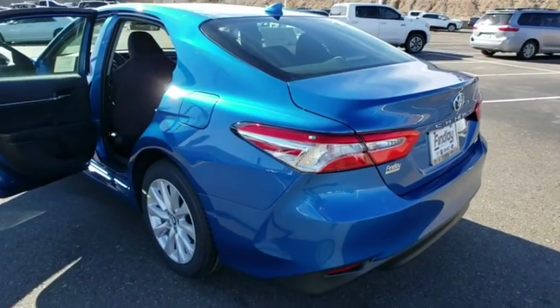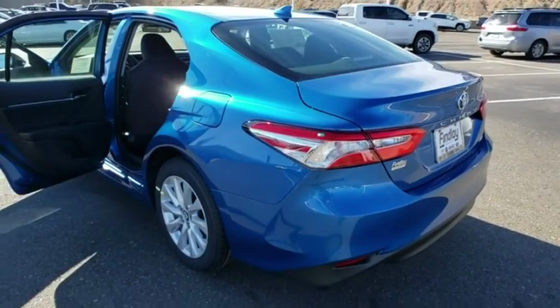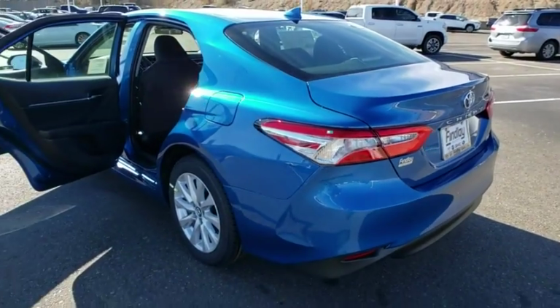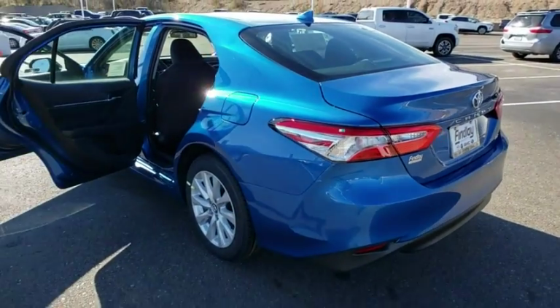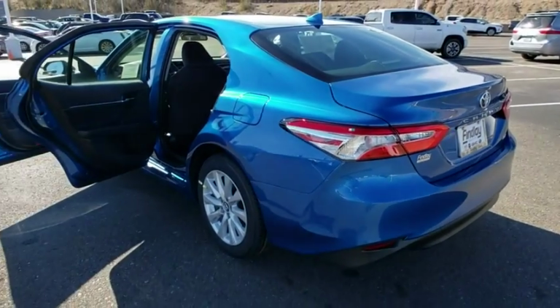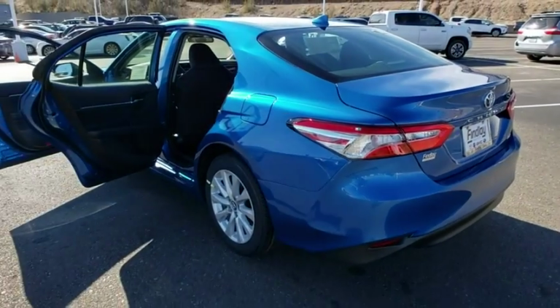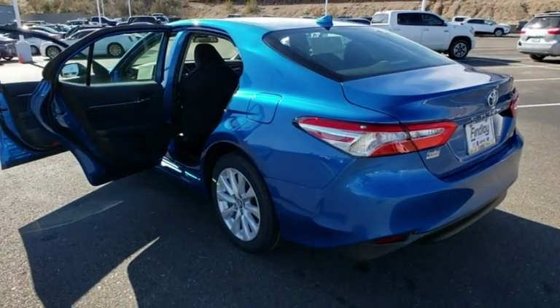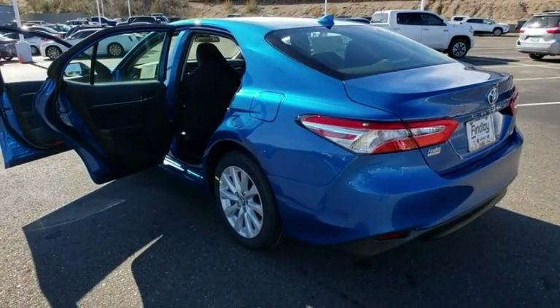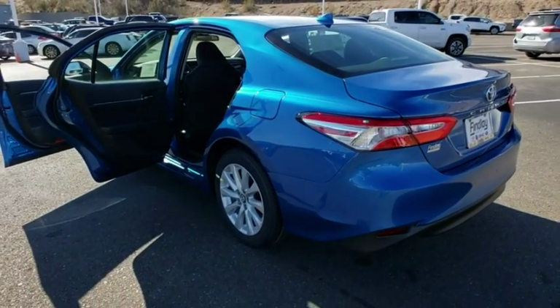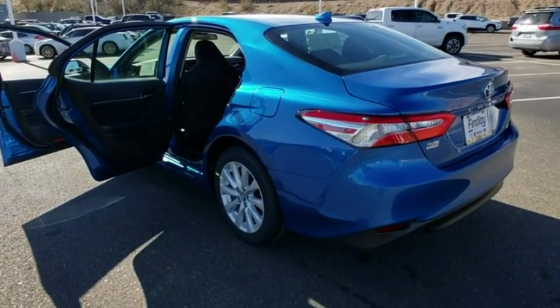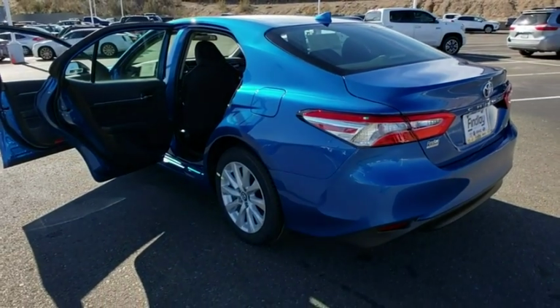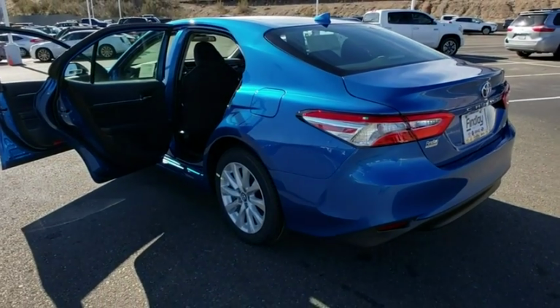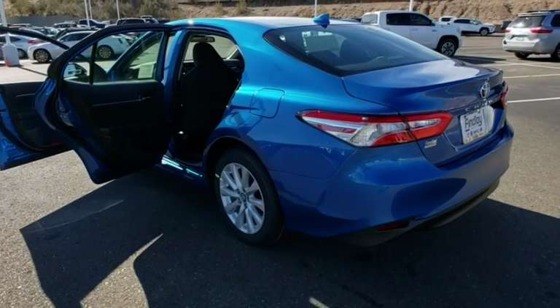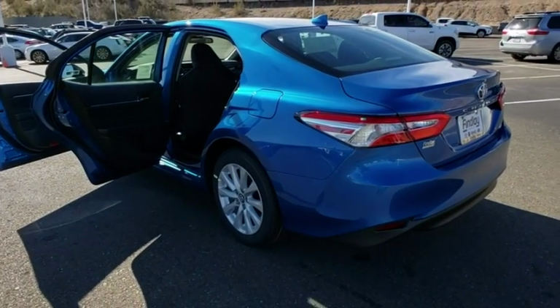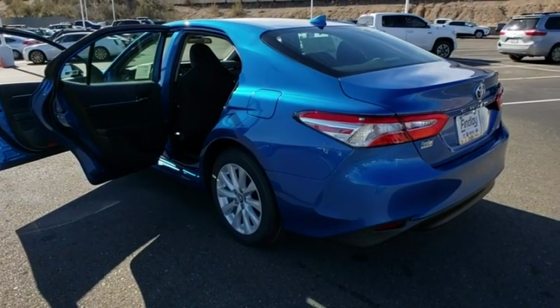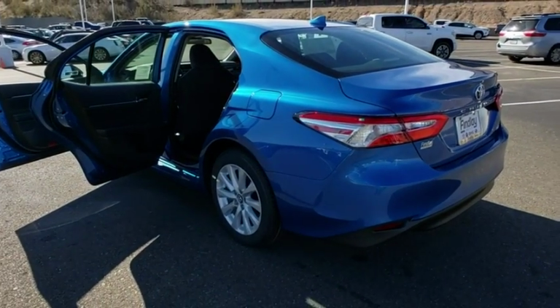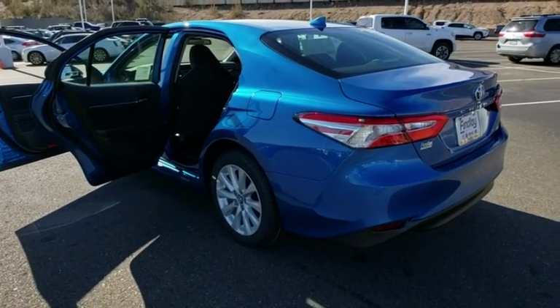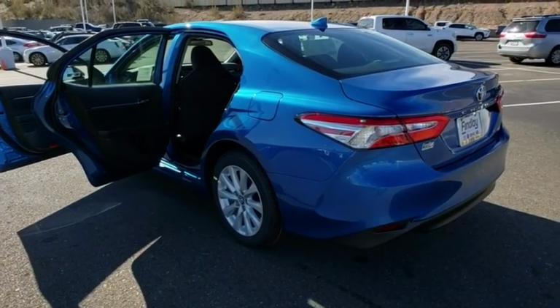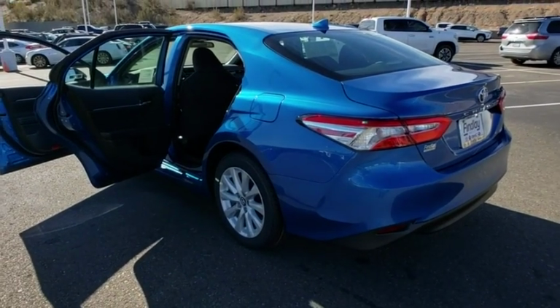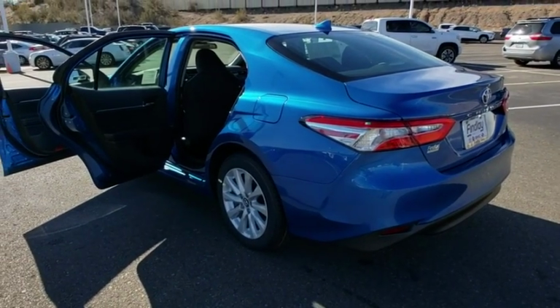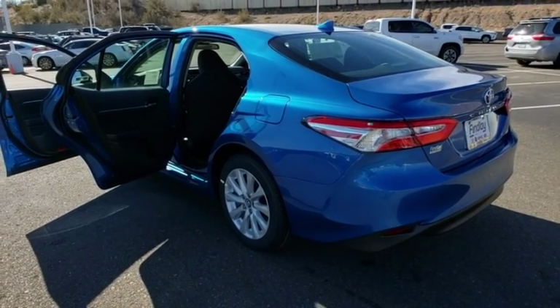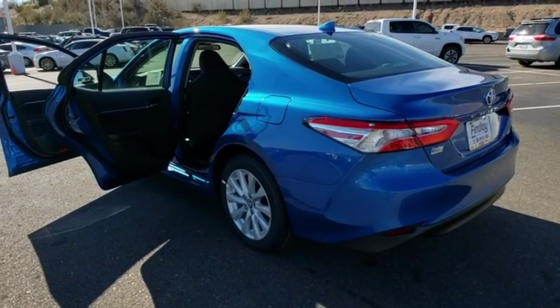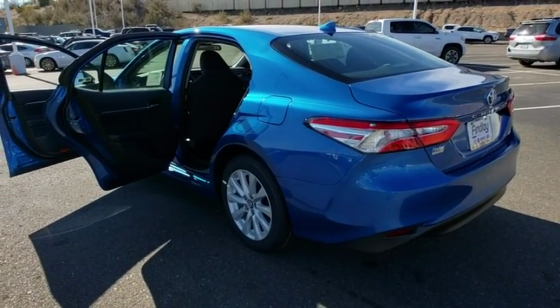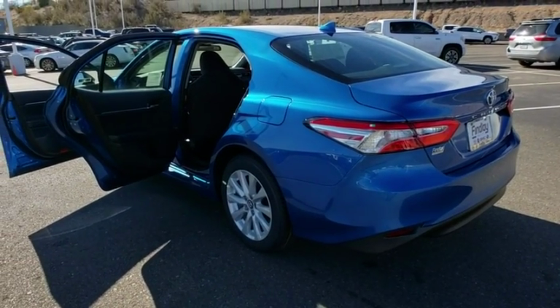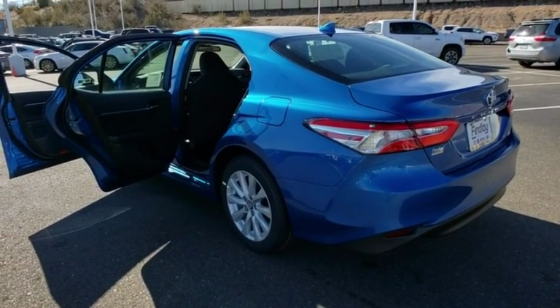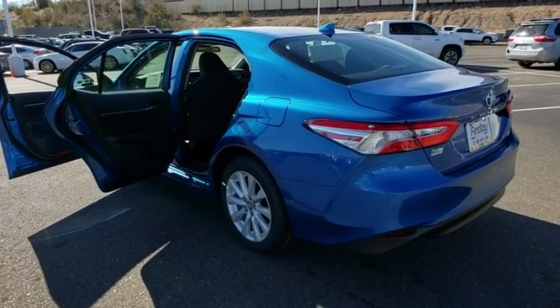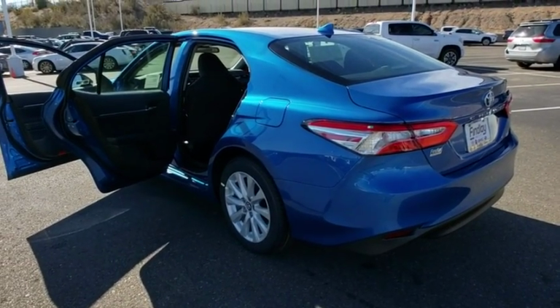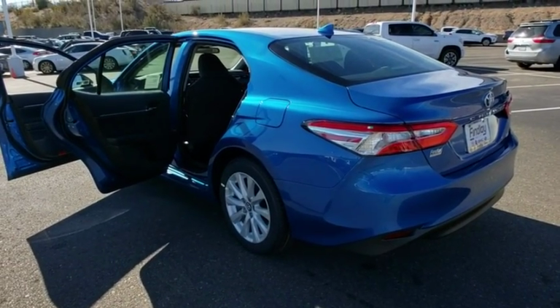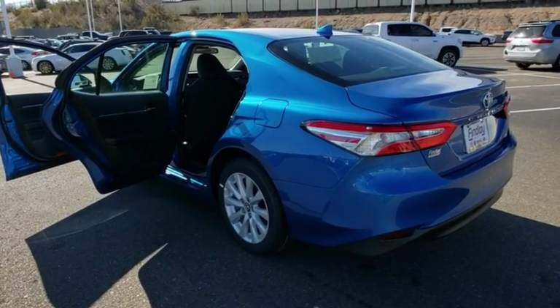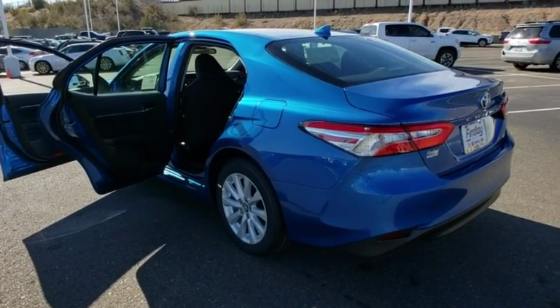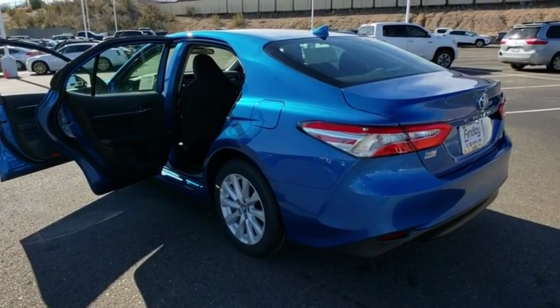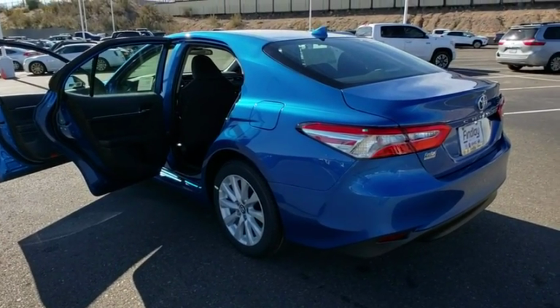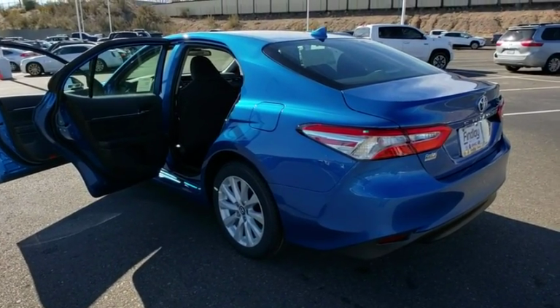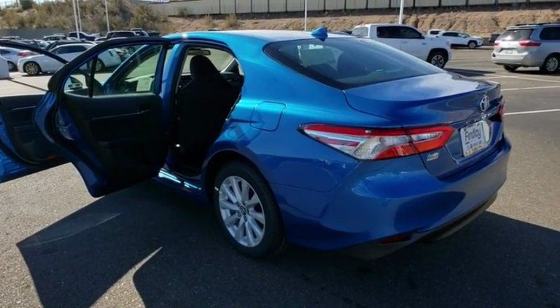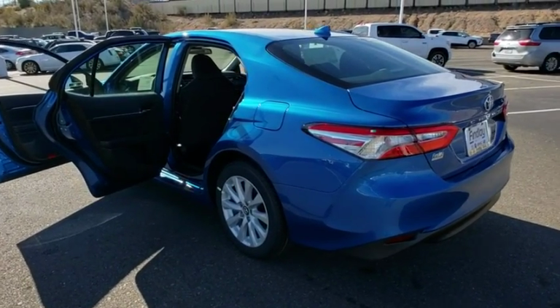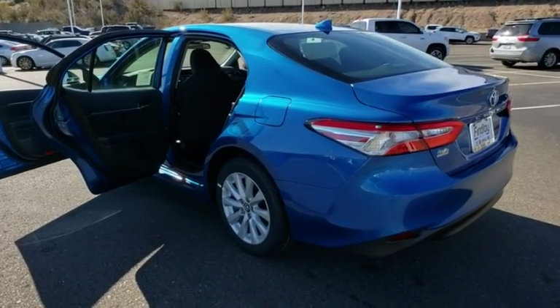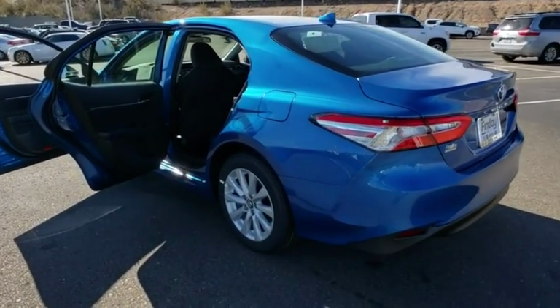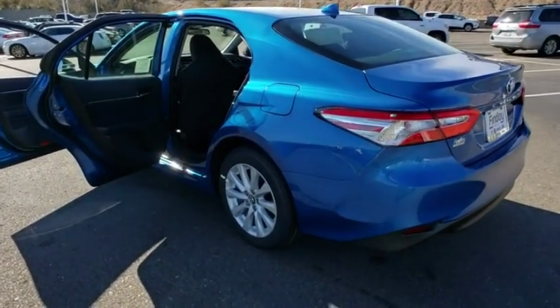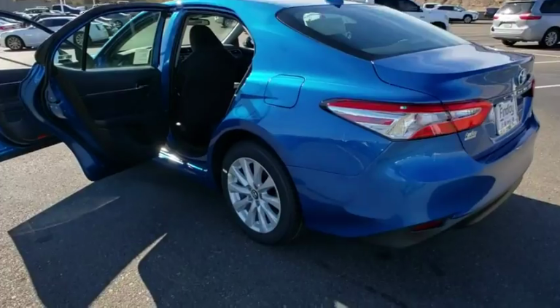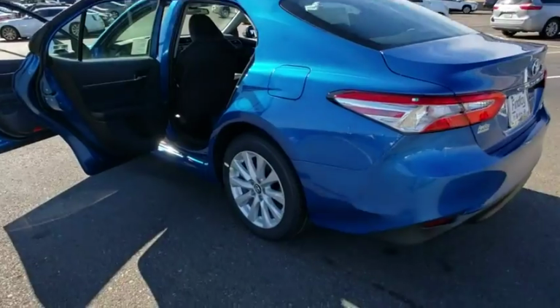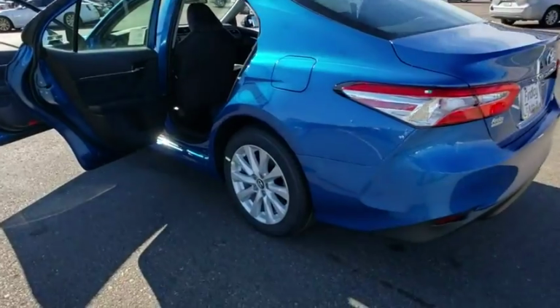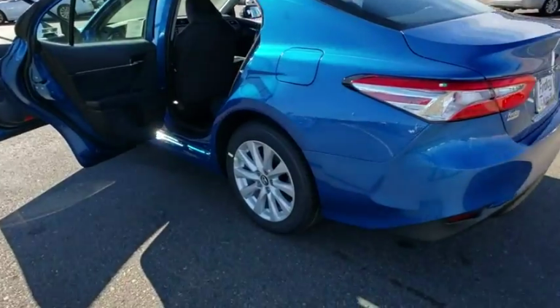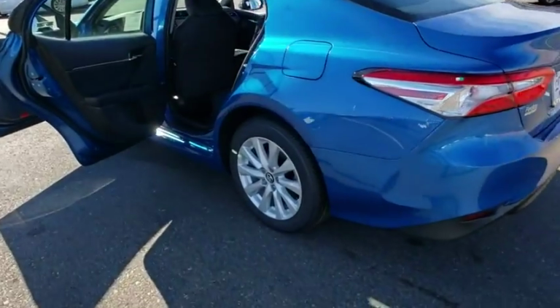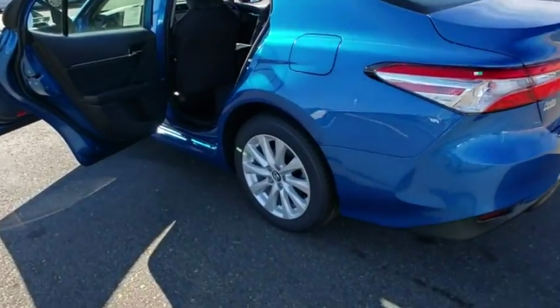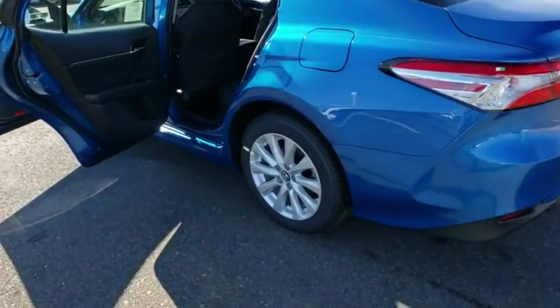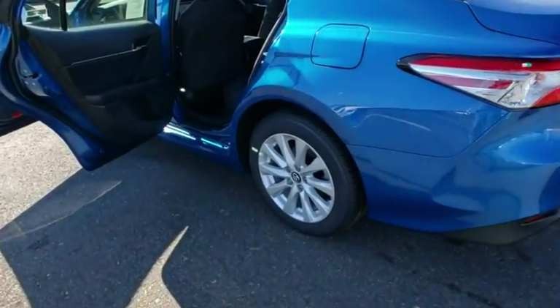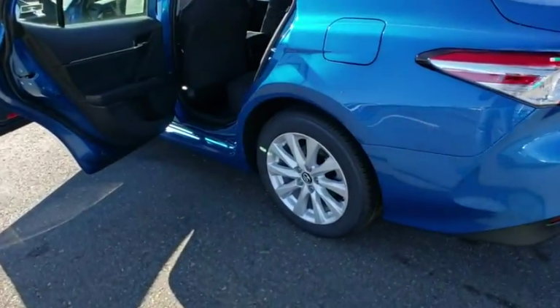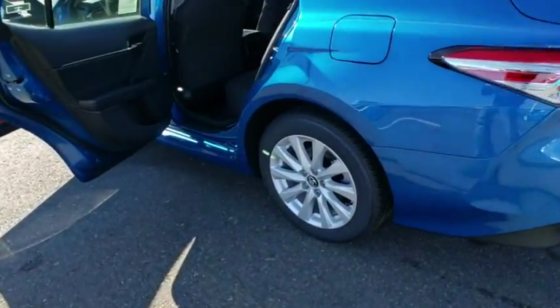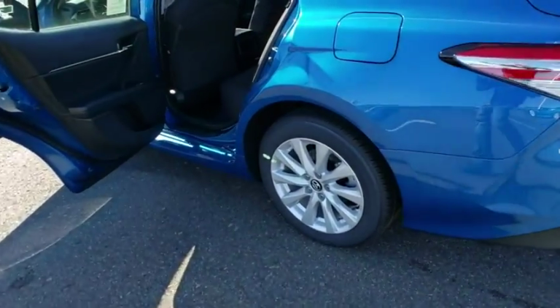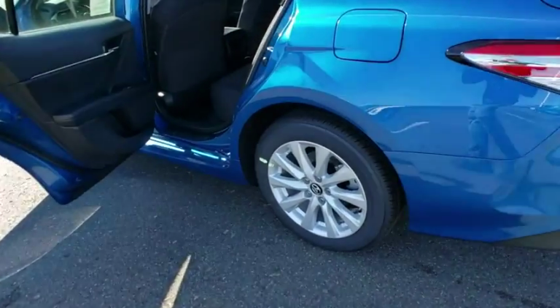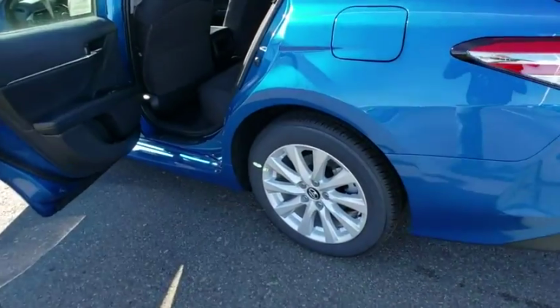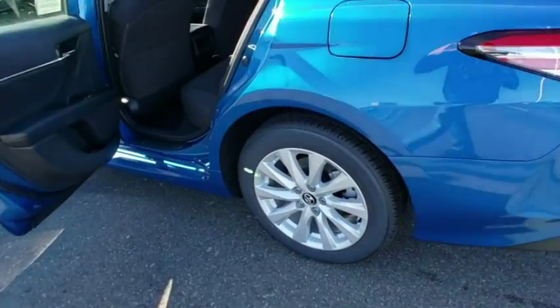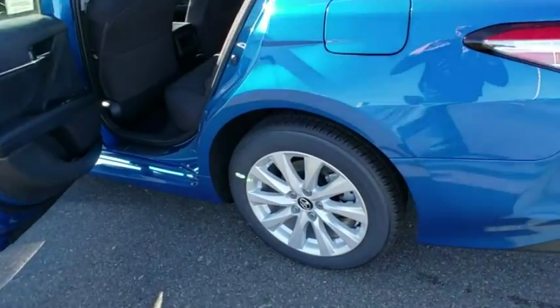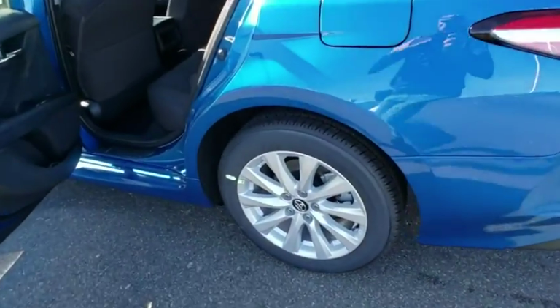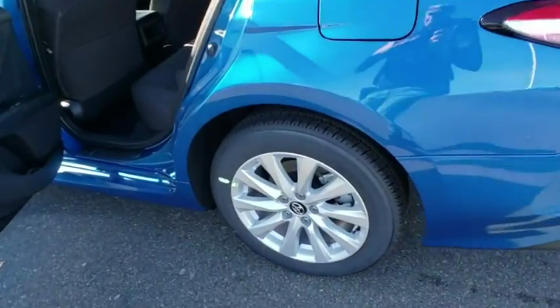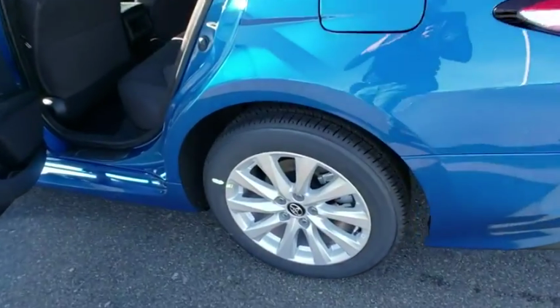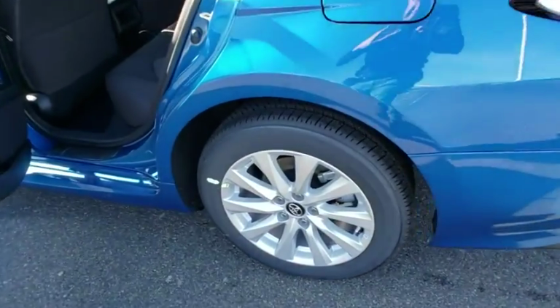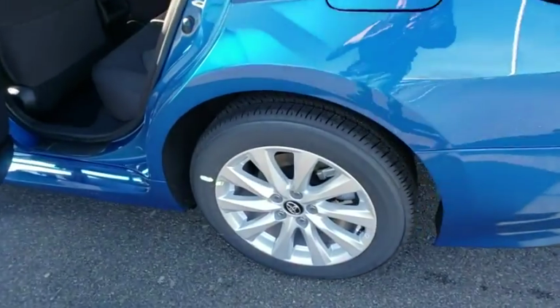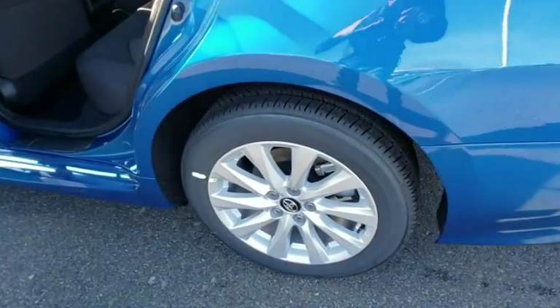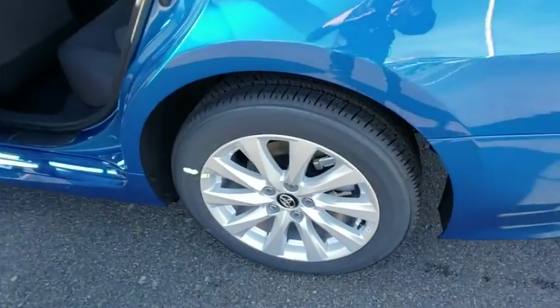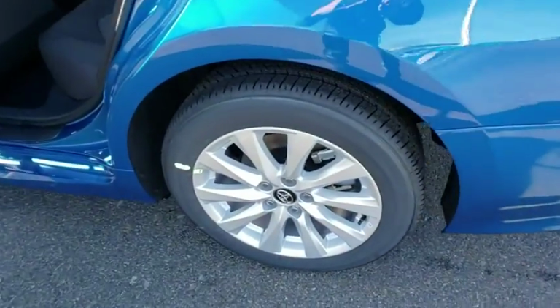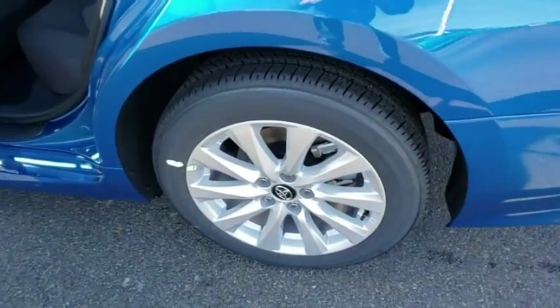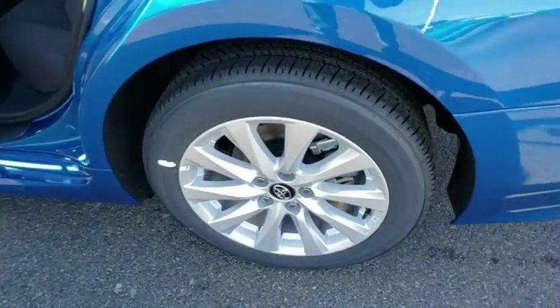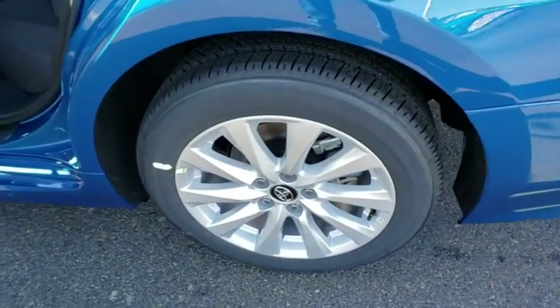Wouldn't you look great in this vehicle? Stop in today and see for yourself. Have a nice day!